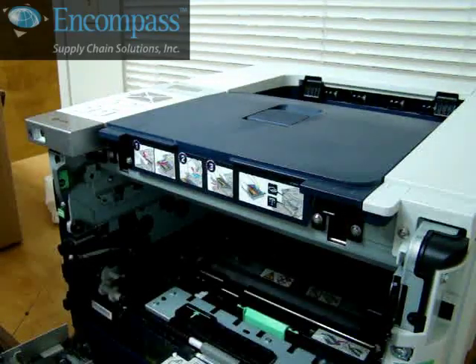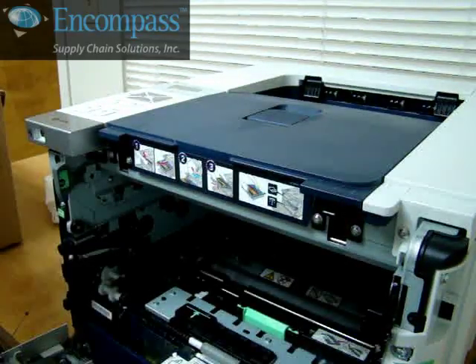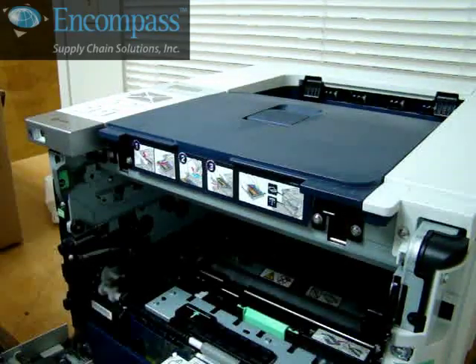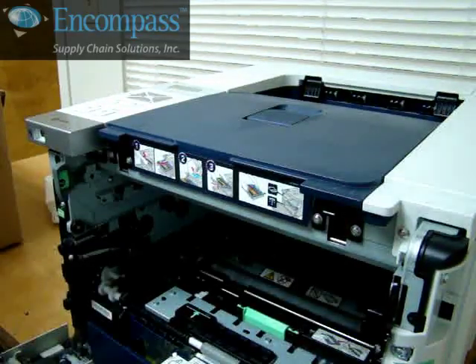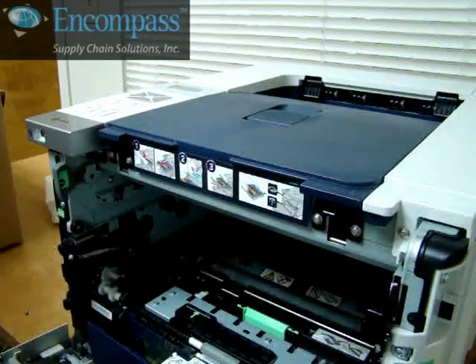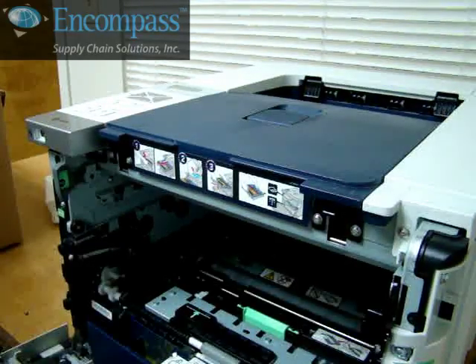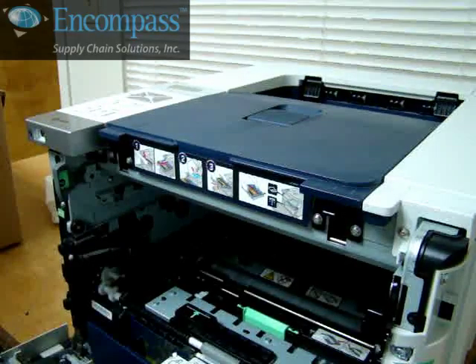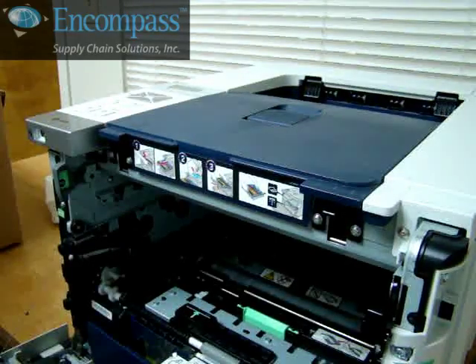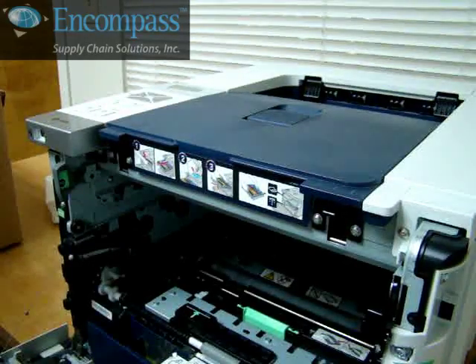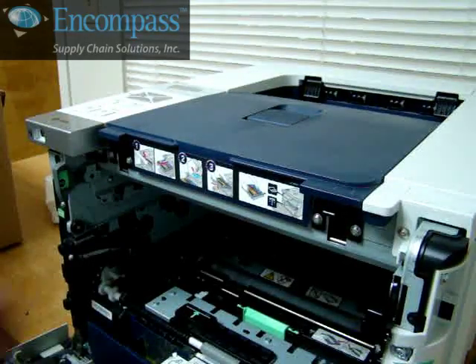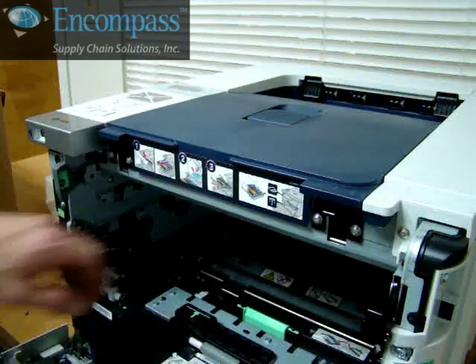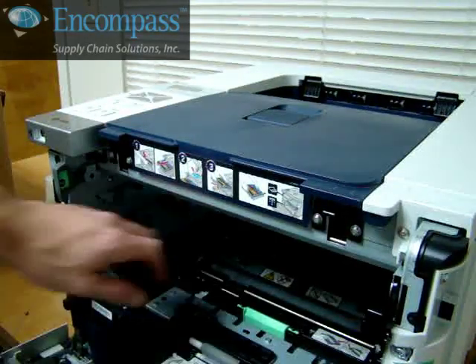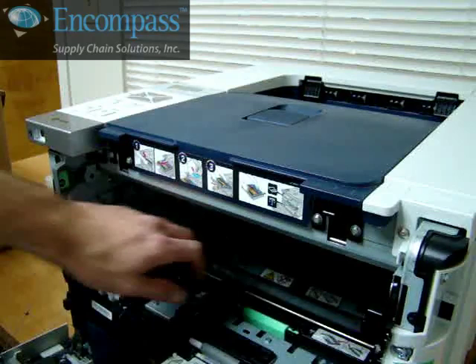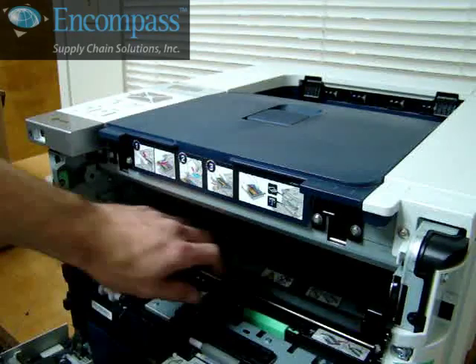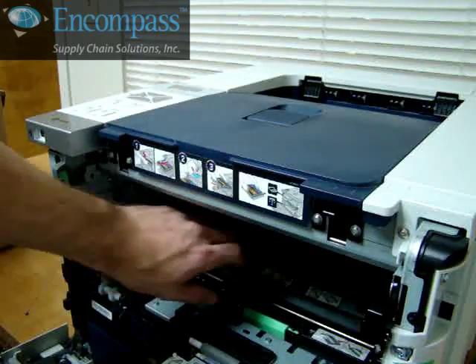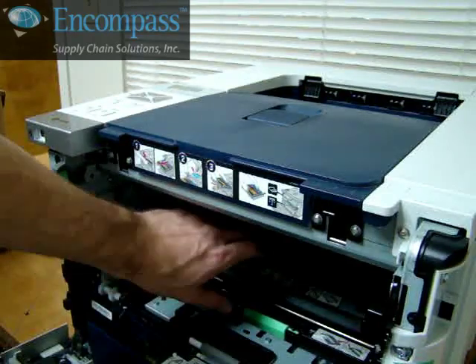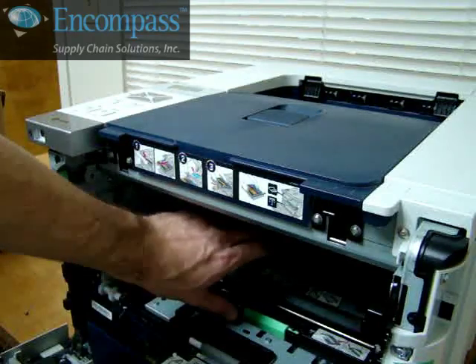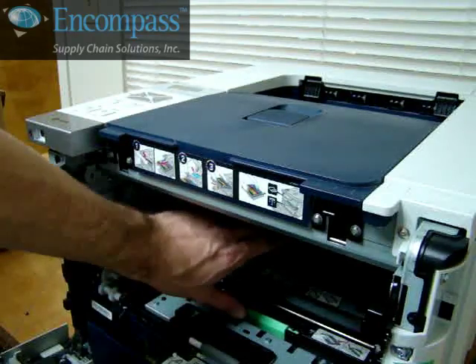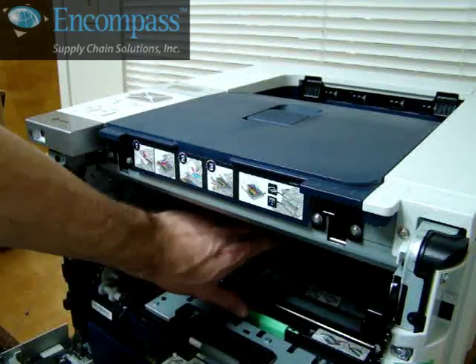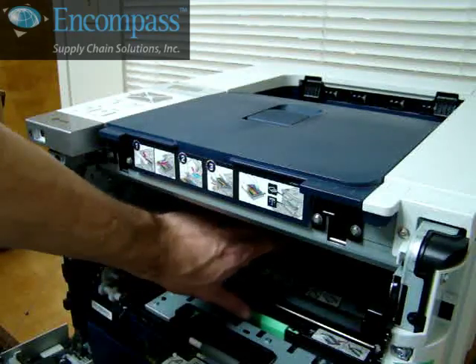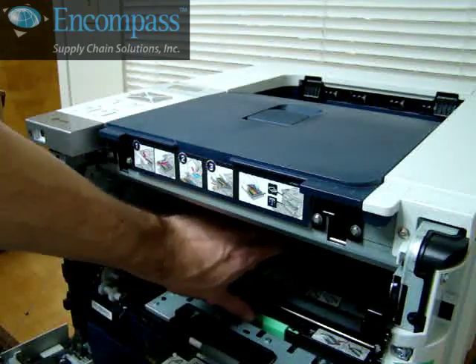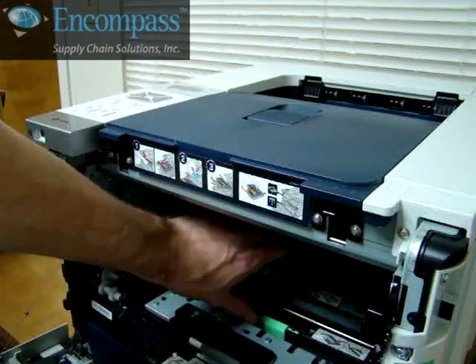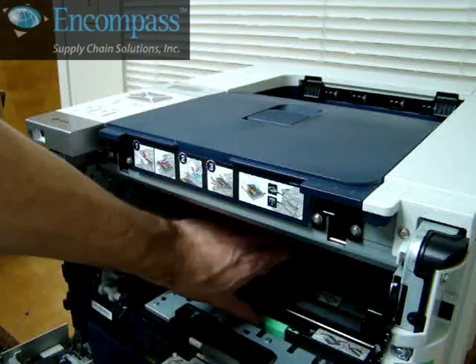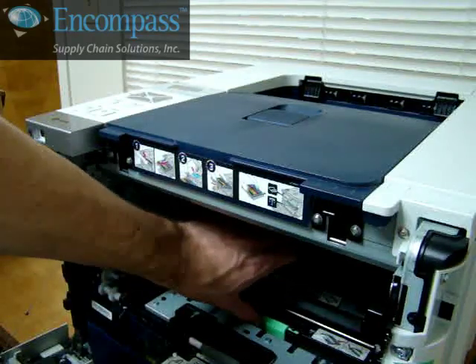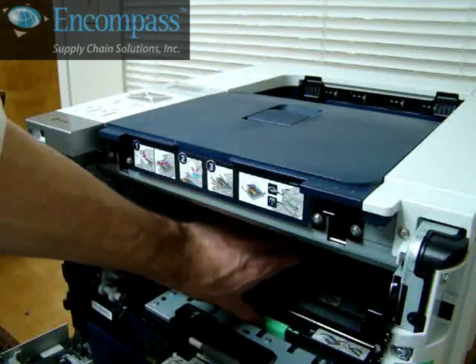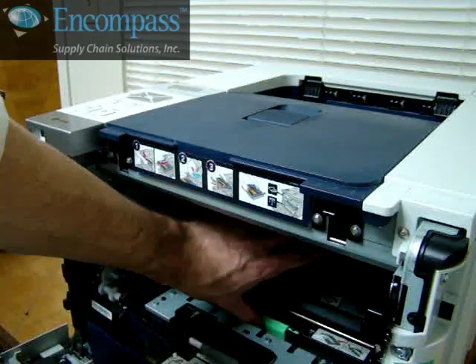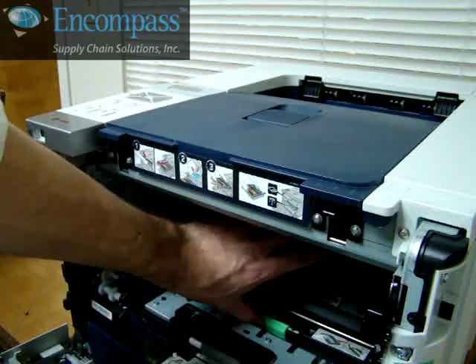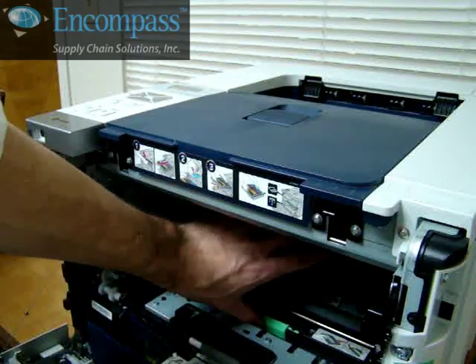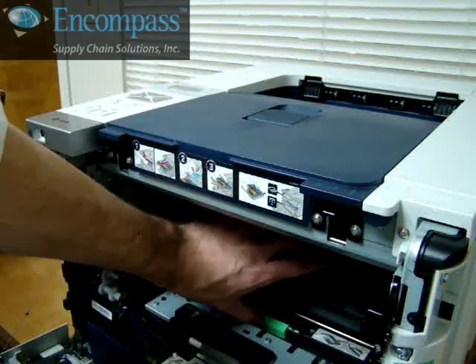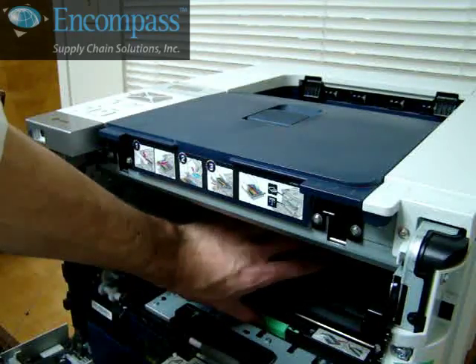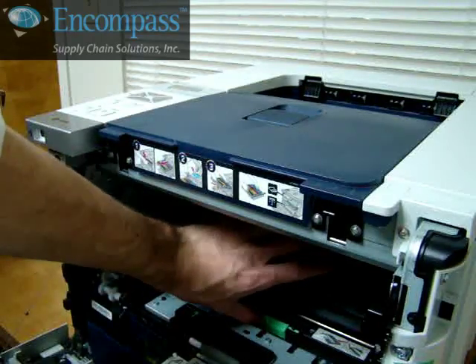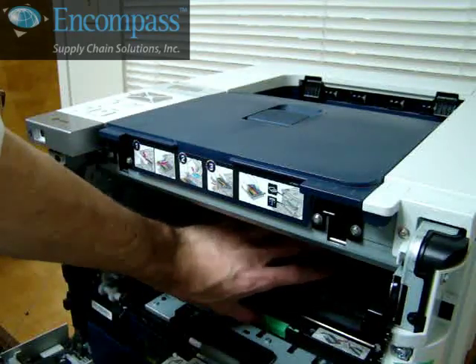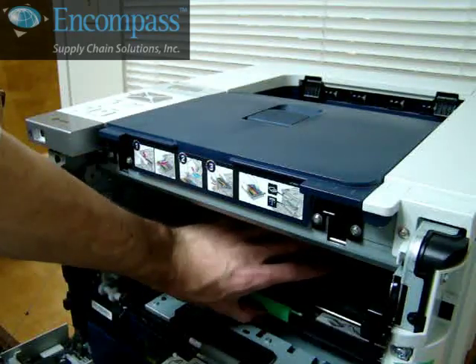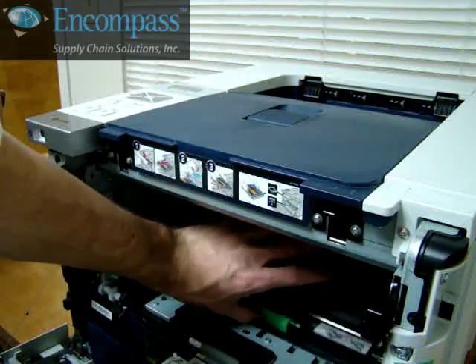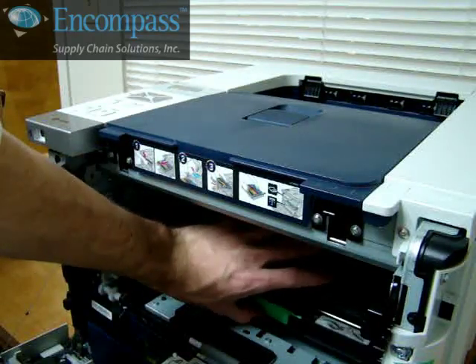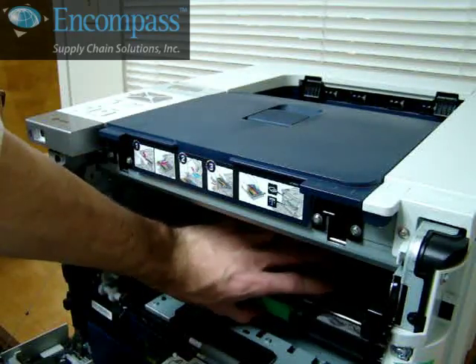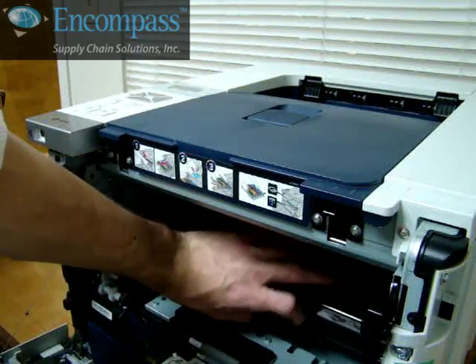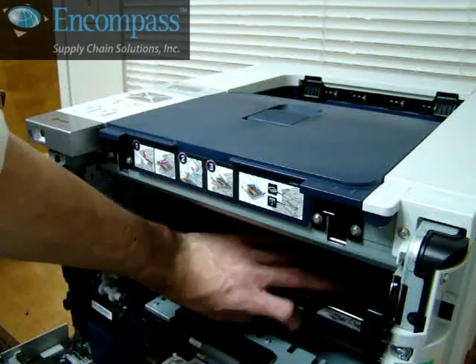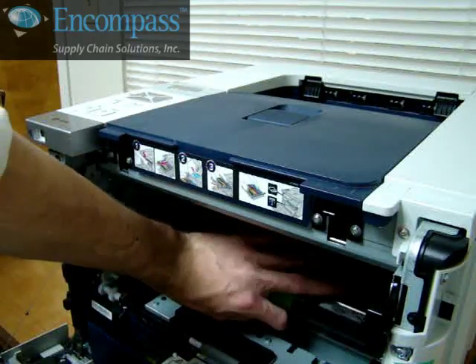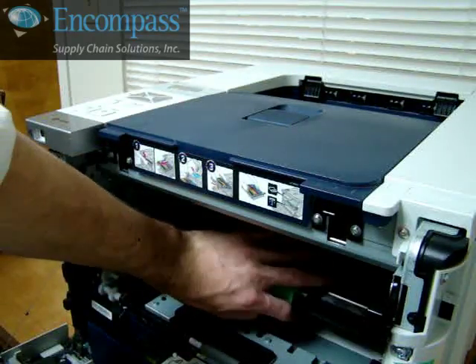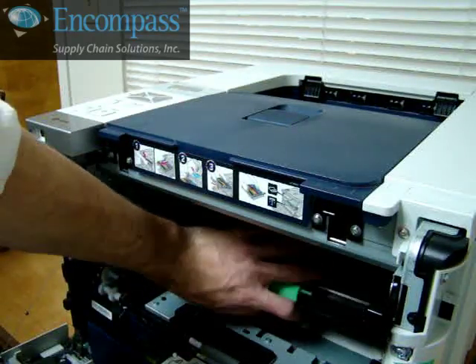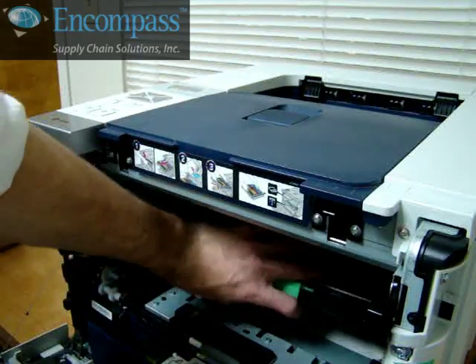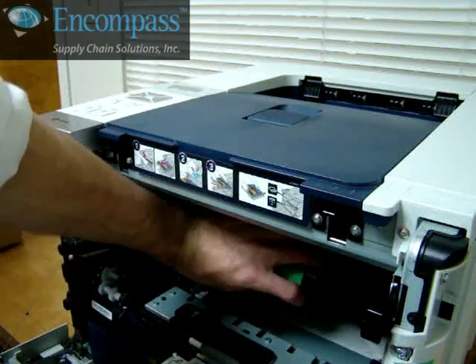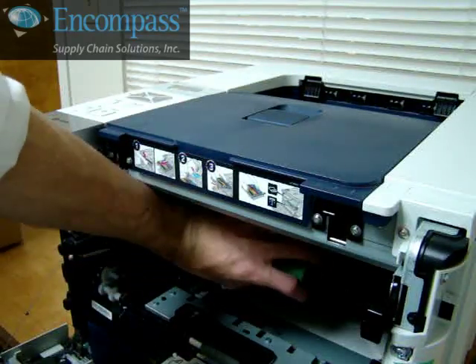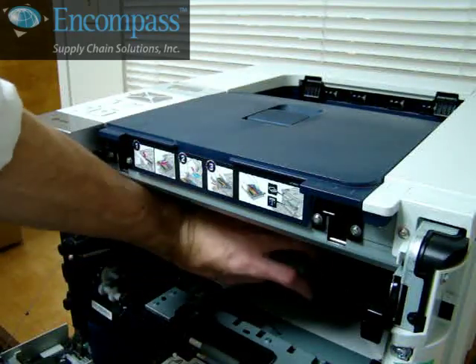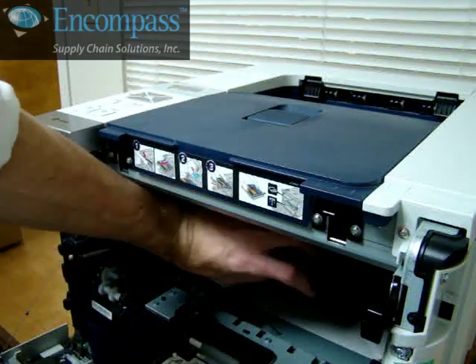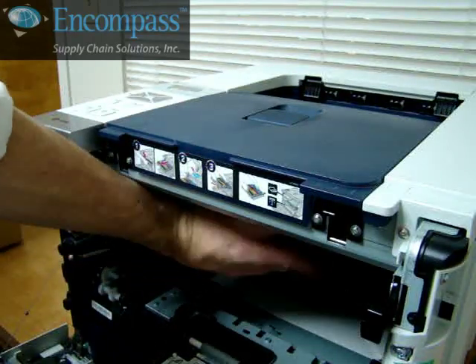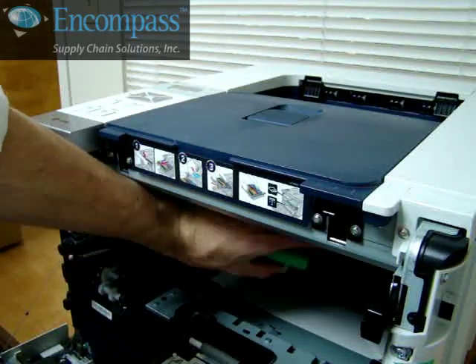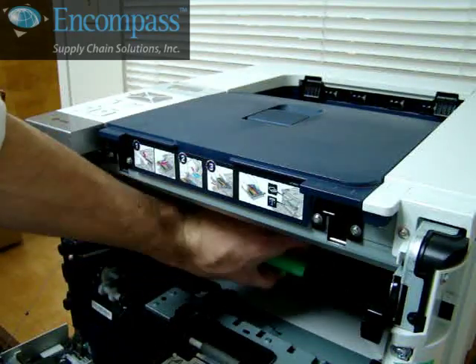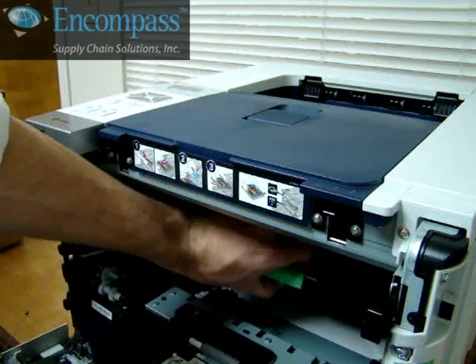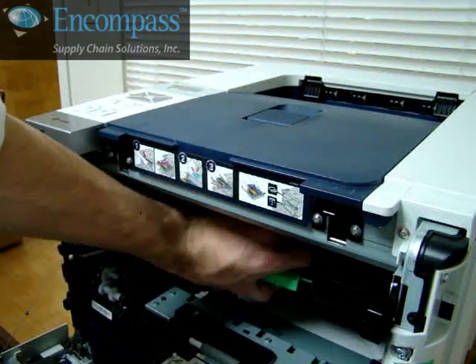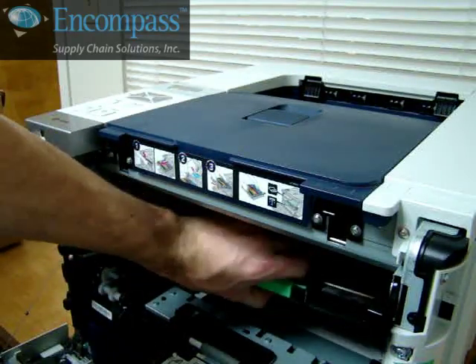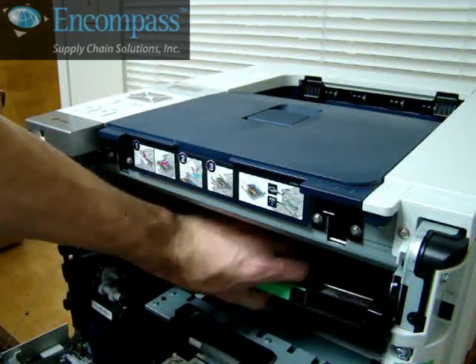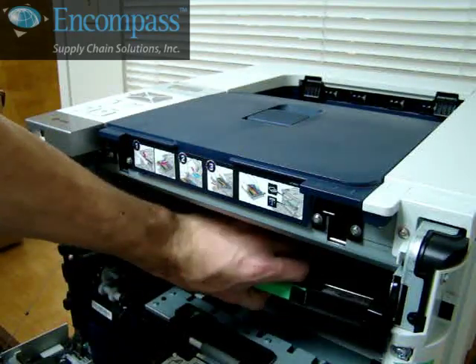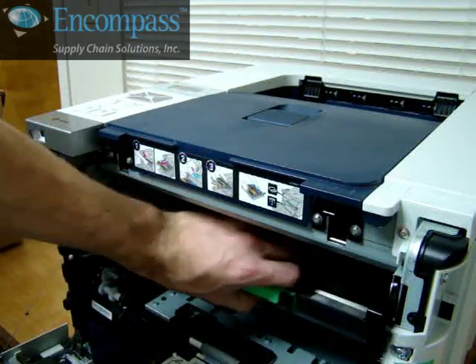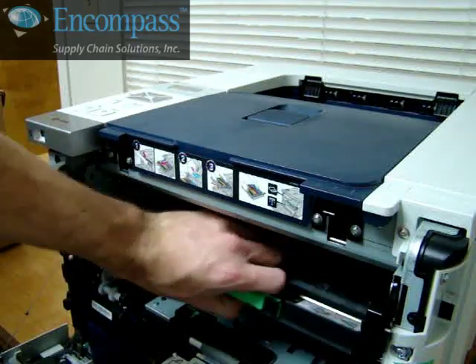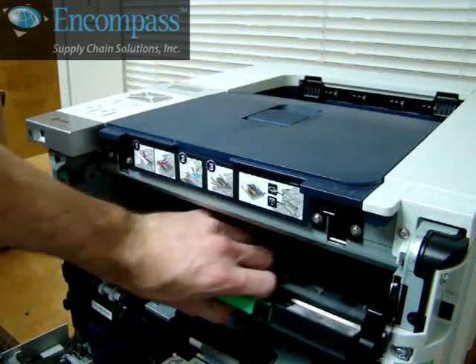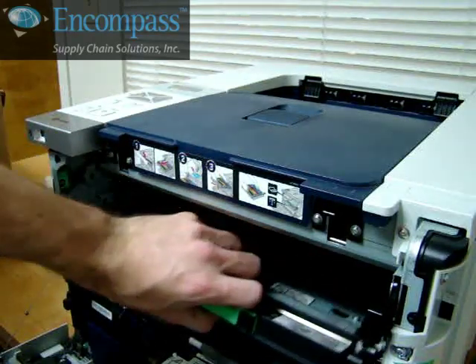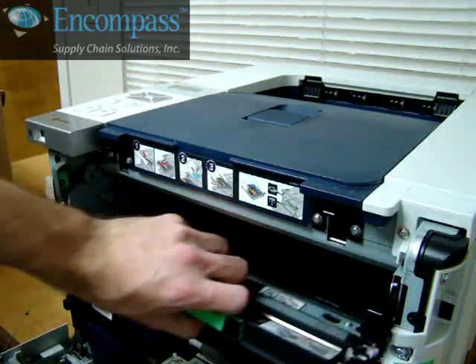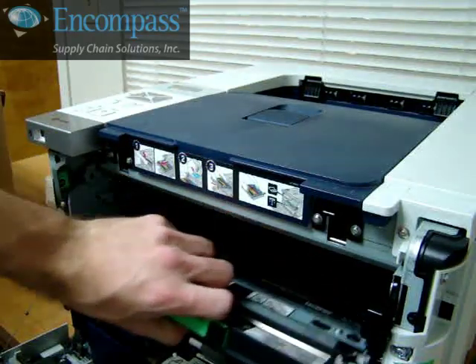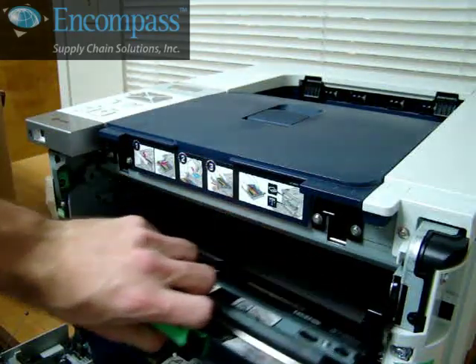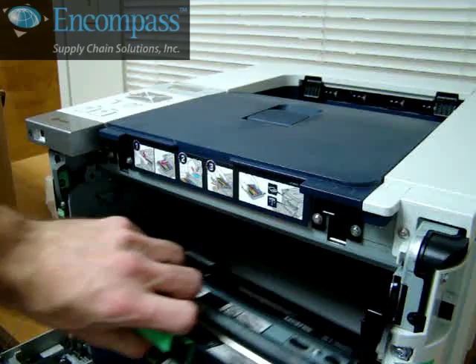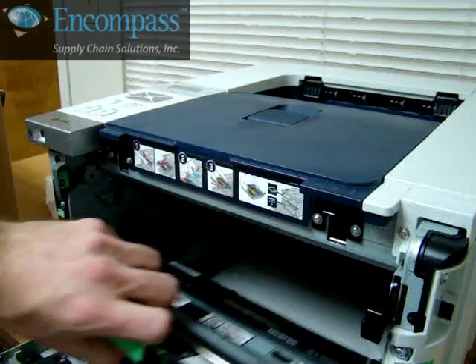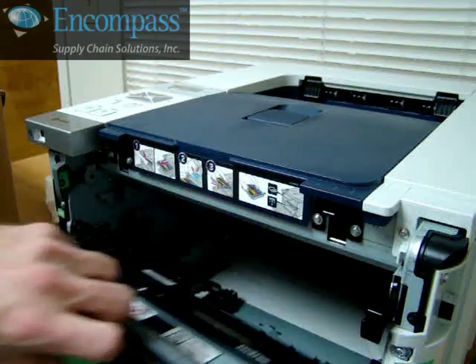To remove the waste toner cartridge, push in the green button on the front, lift up and pull the unit out.